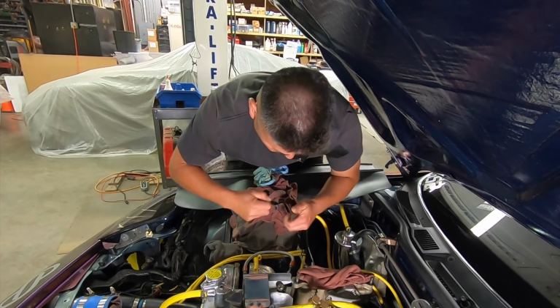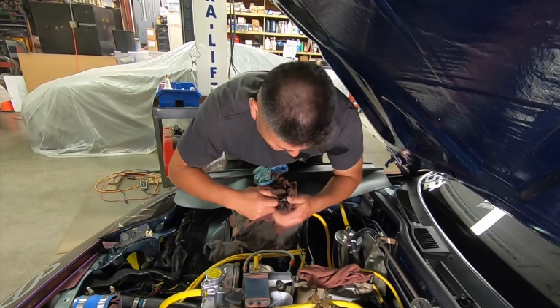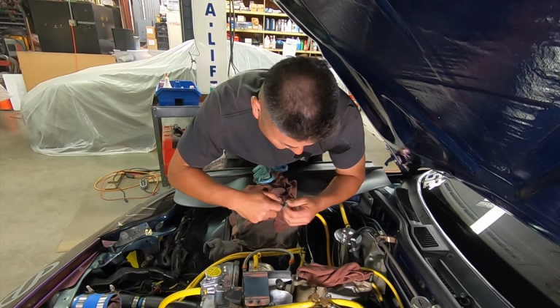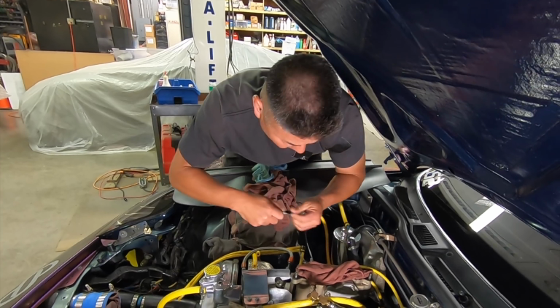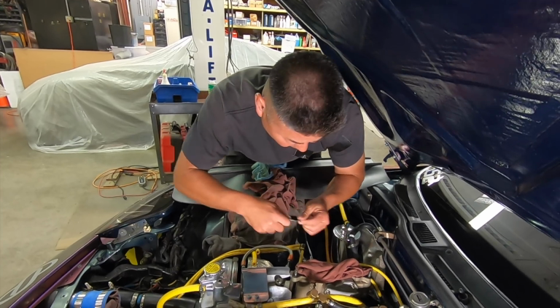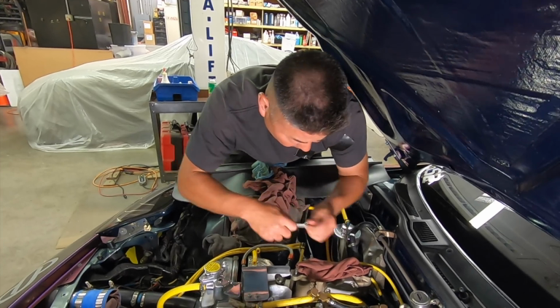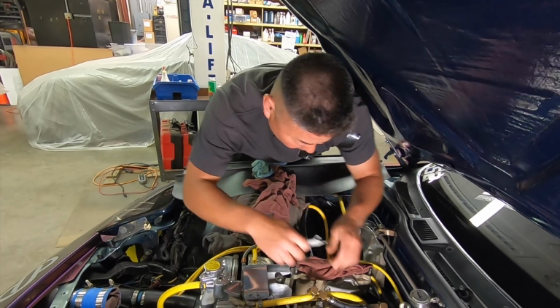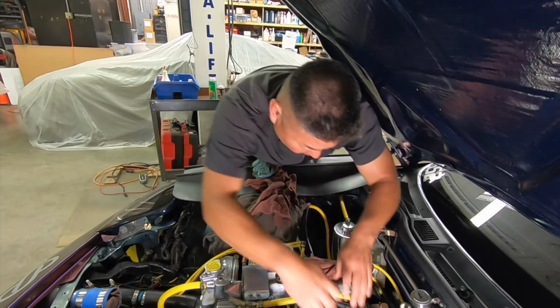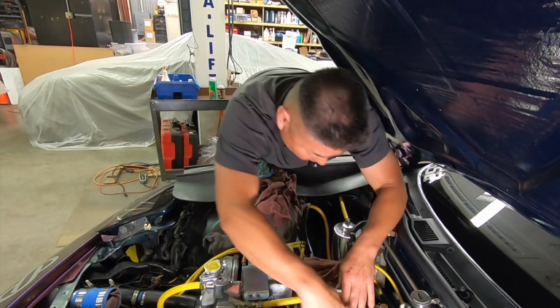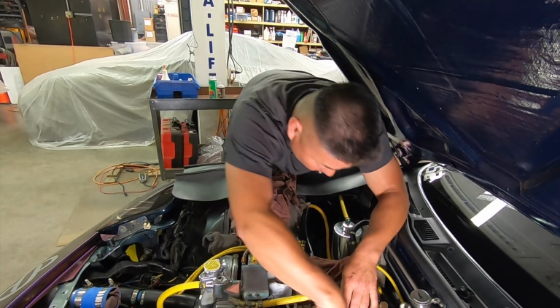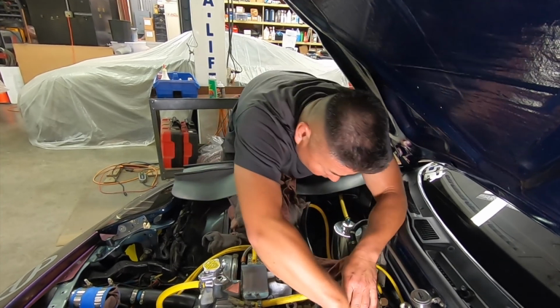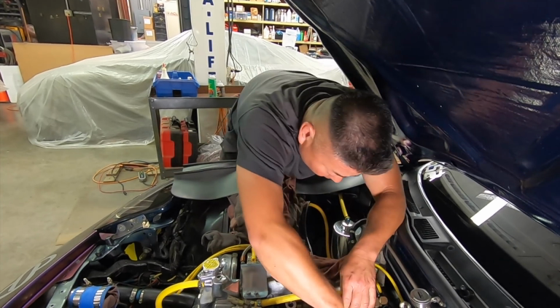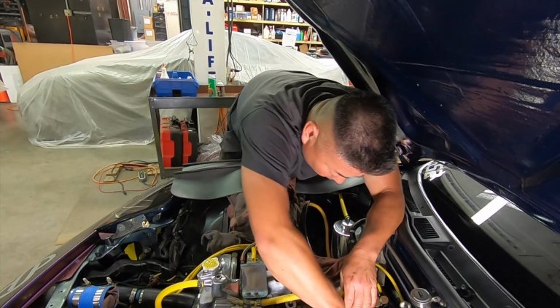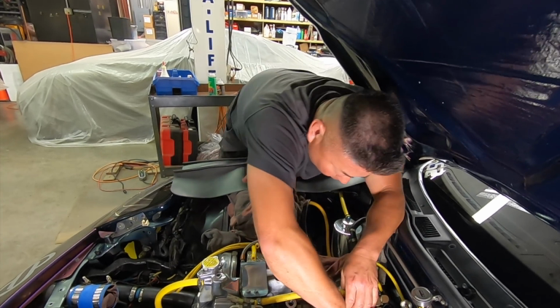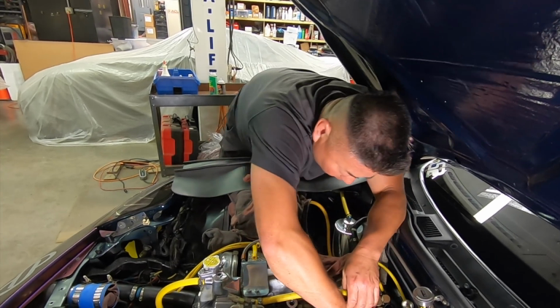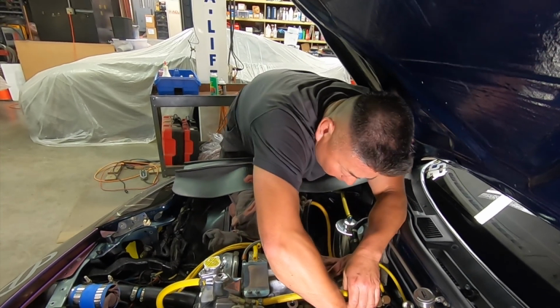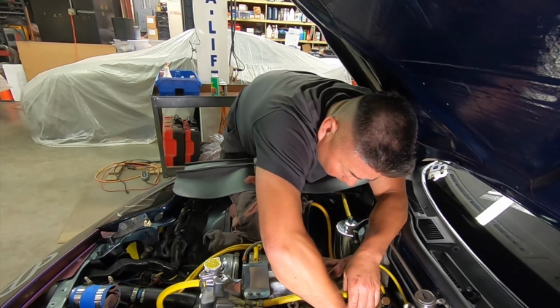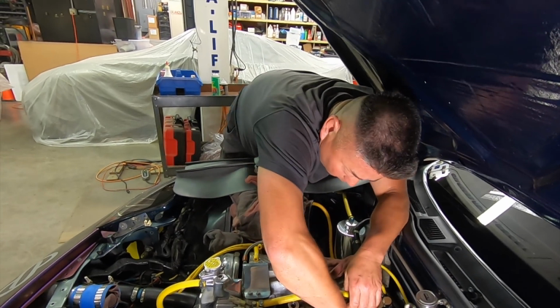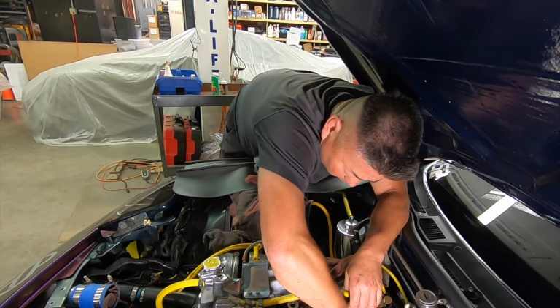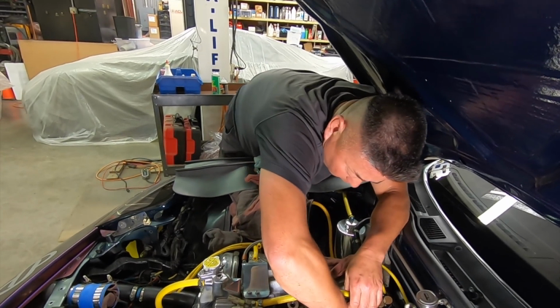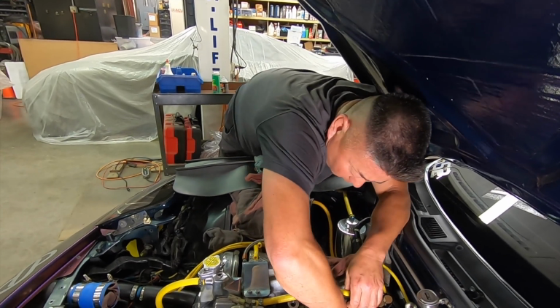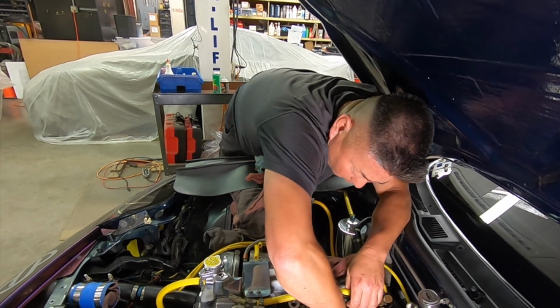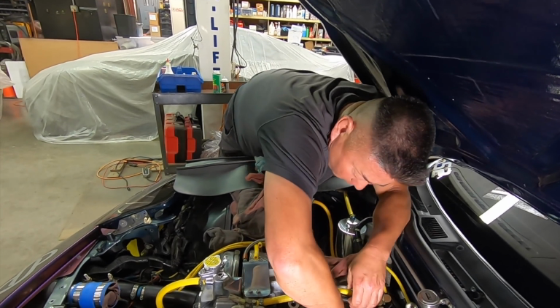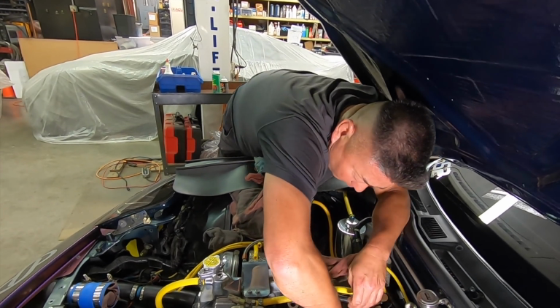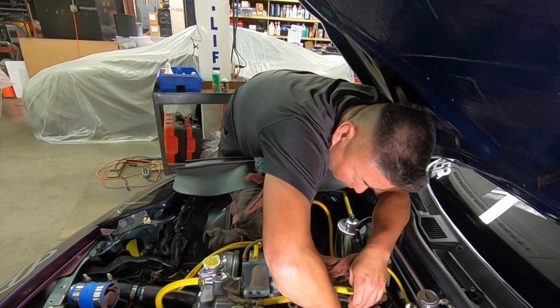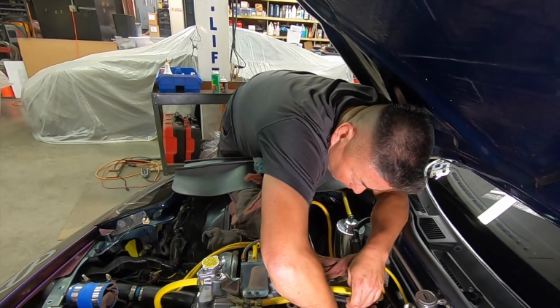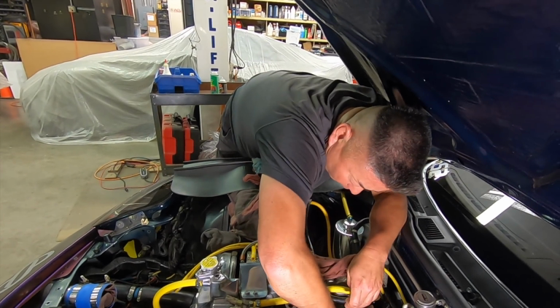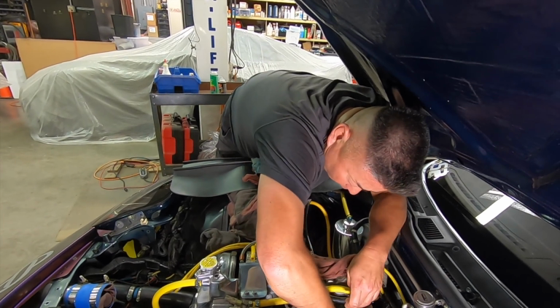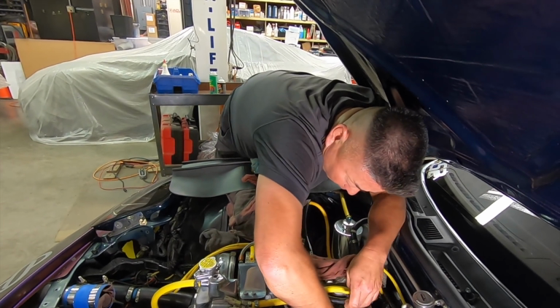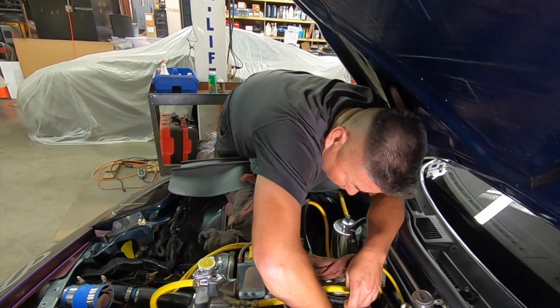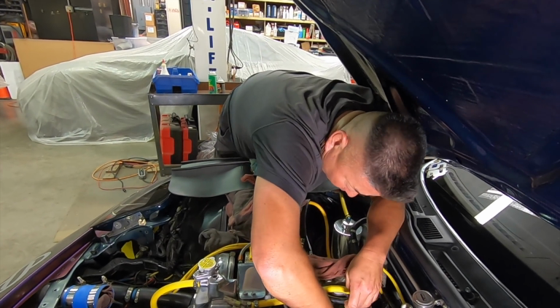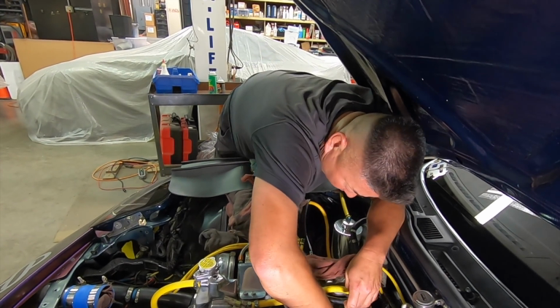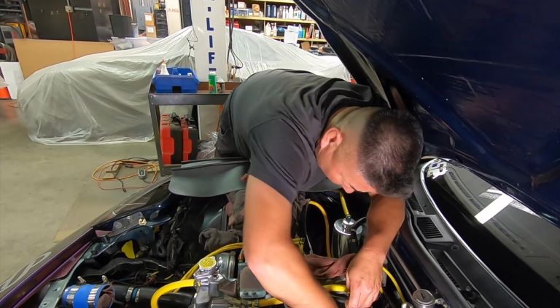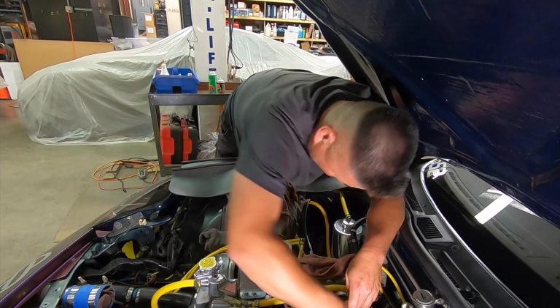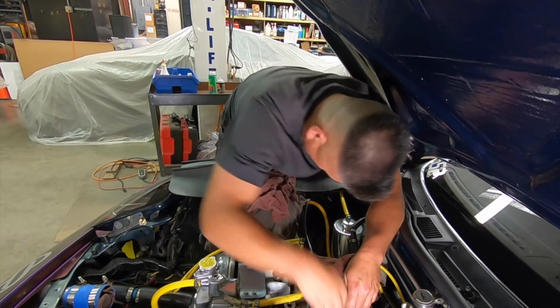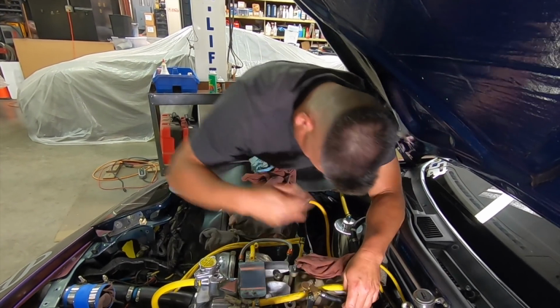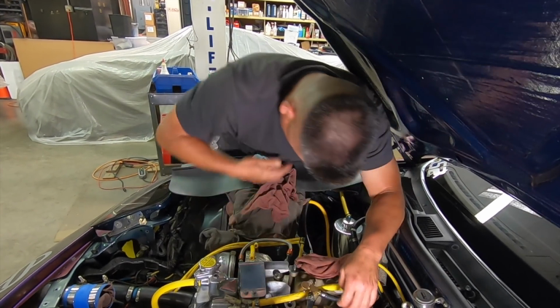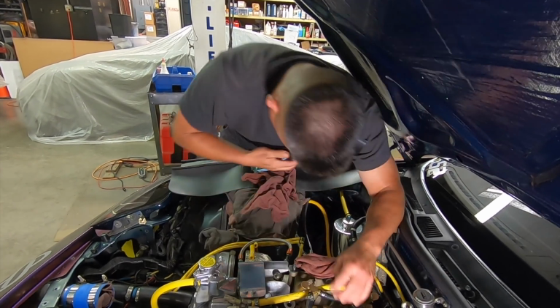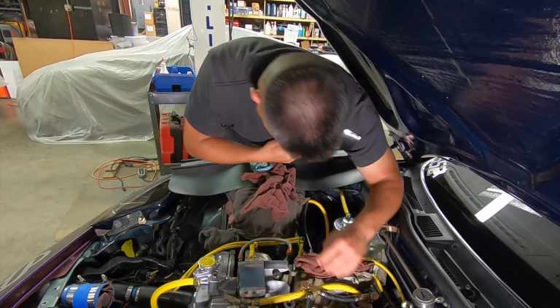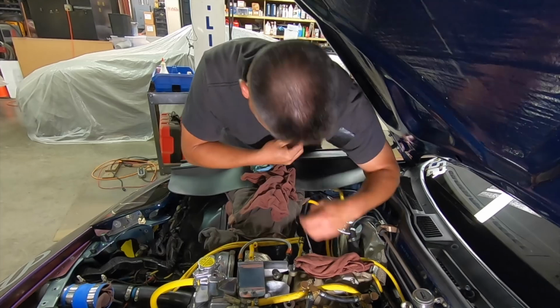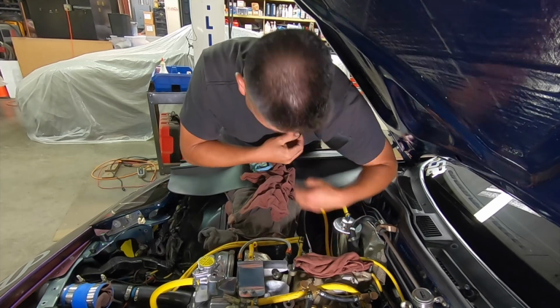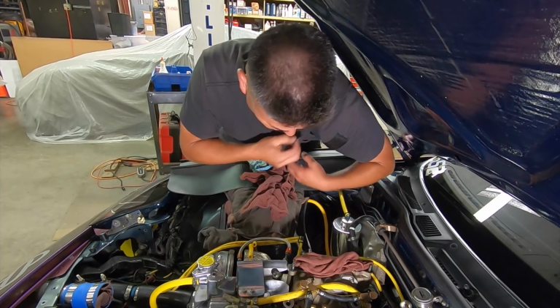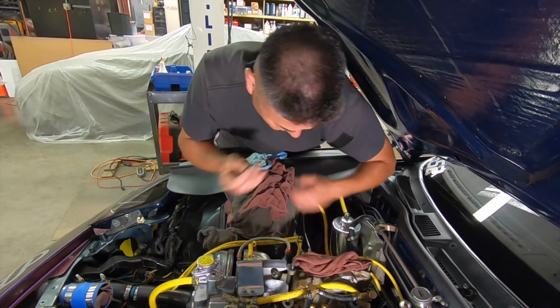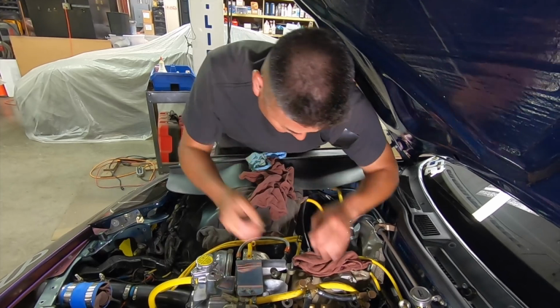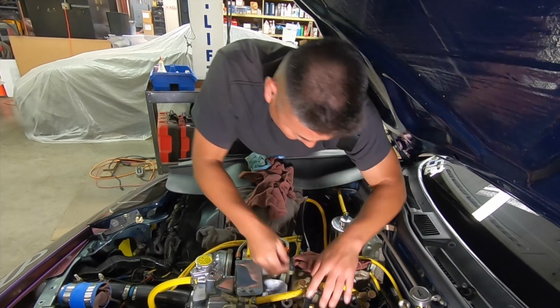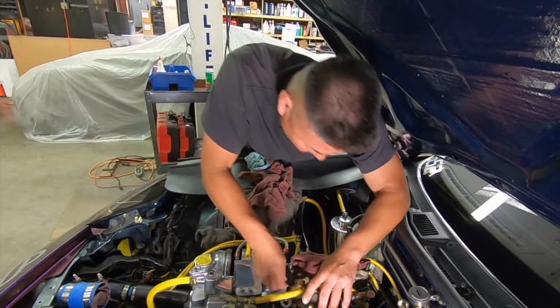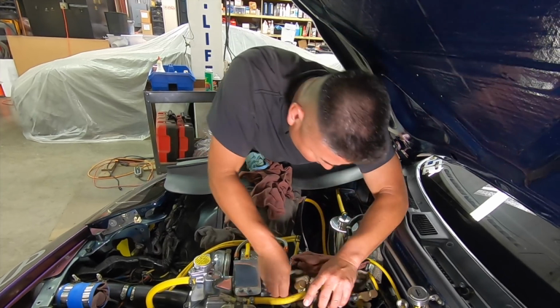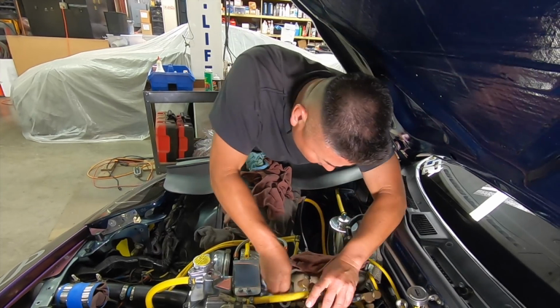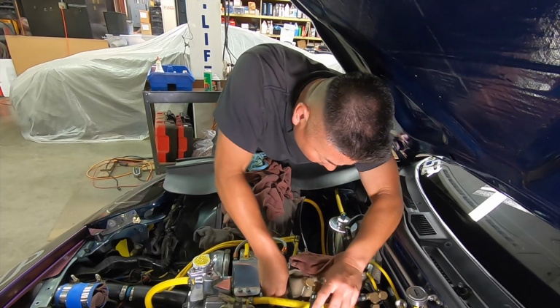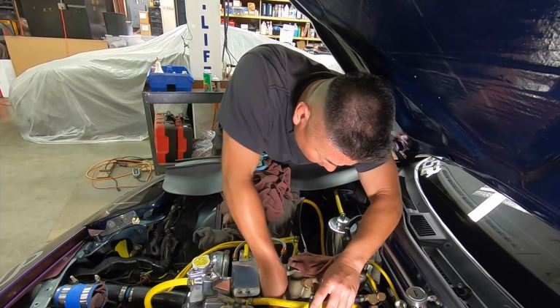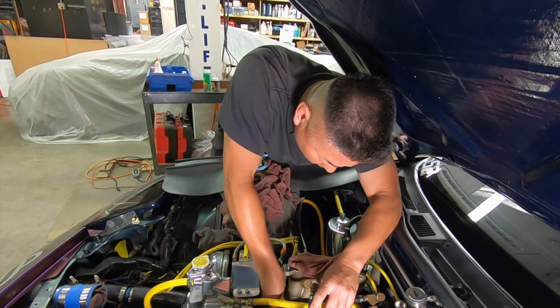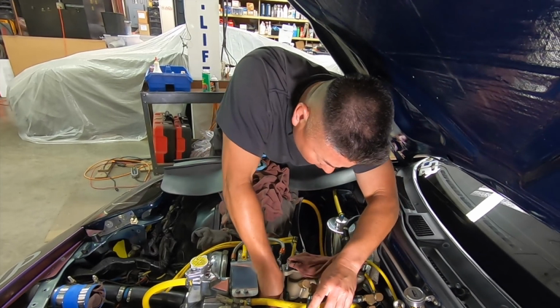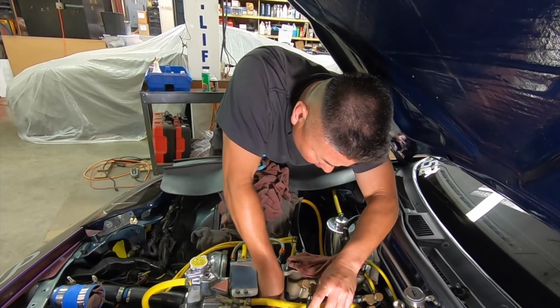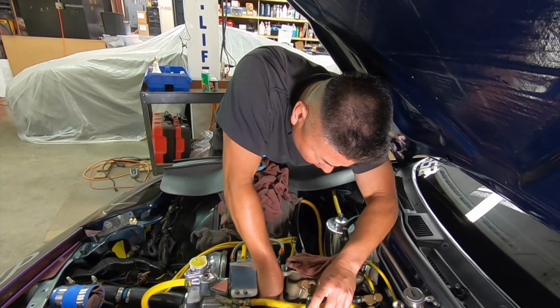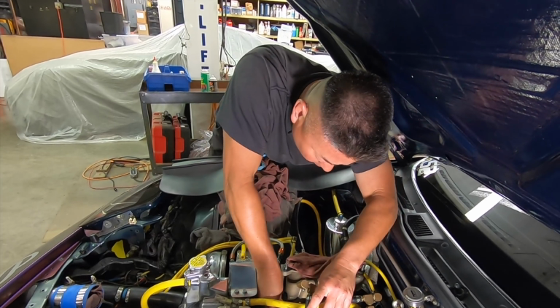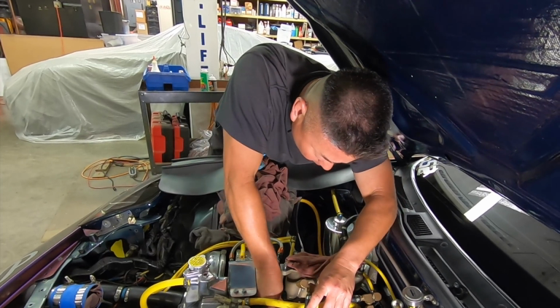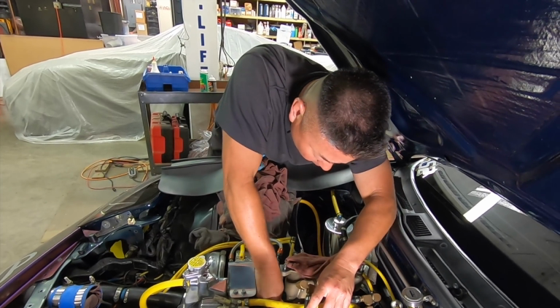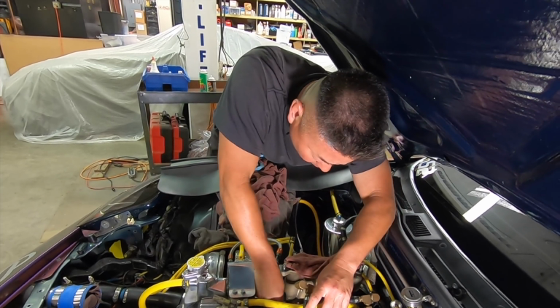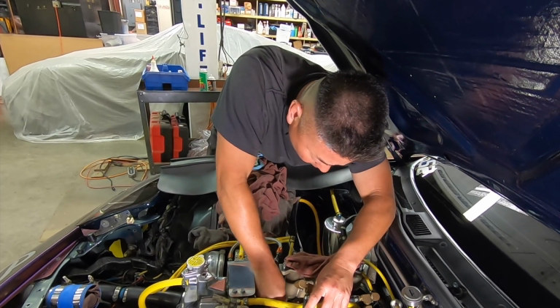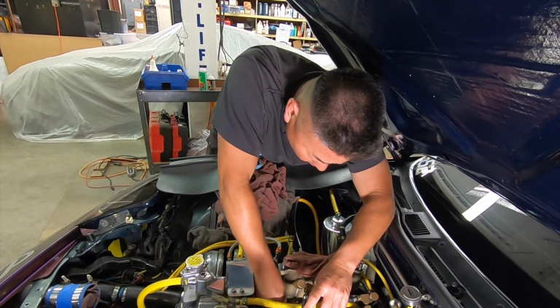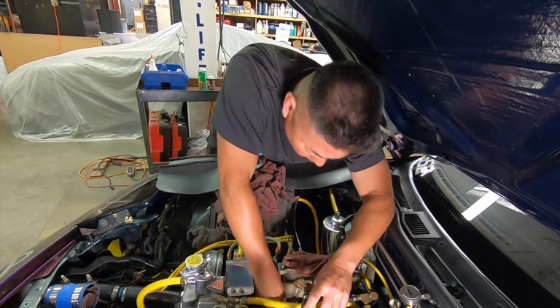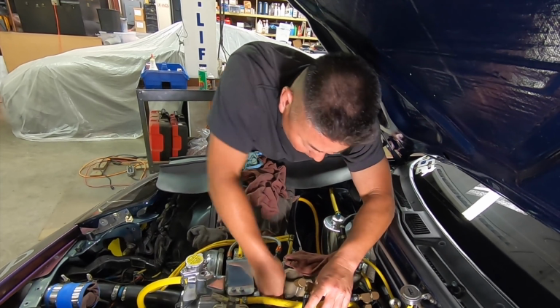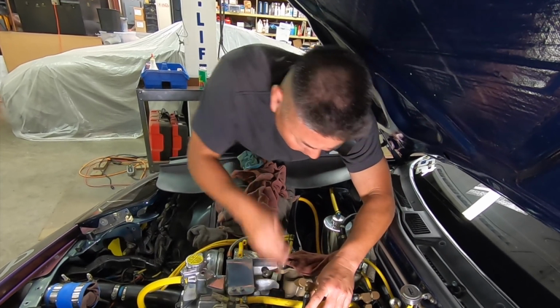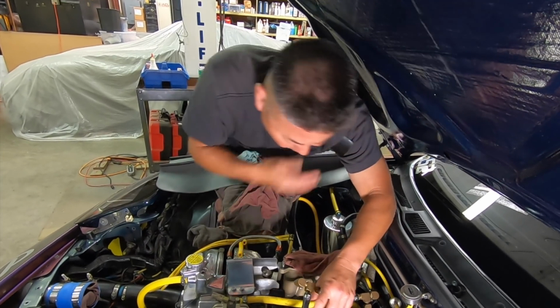Now we'll get the can of tri-flow, shake it up a bit. One hand on the straw — make sure I don't launch it in there — and then we'll just shoot it in the port with a circular motion just like that. Okay, now we'll cover up the ports again.